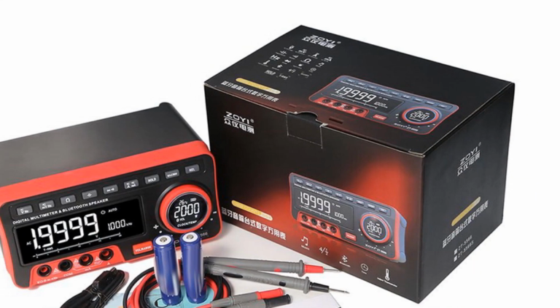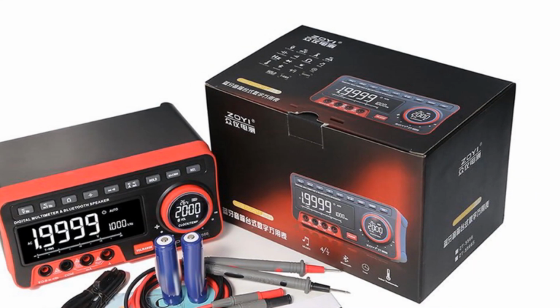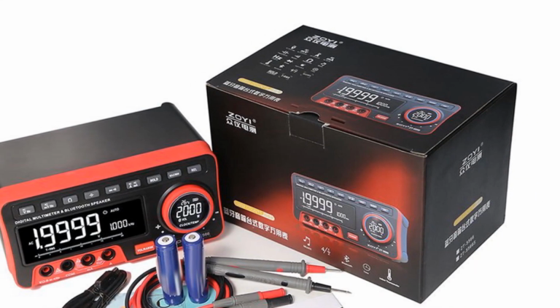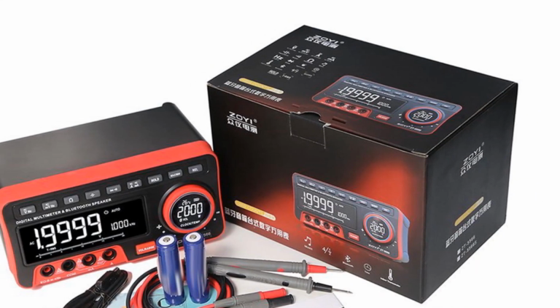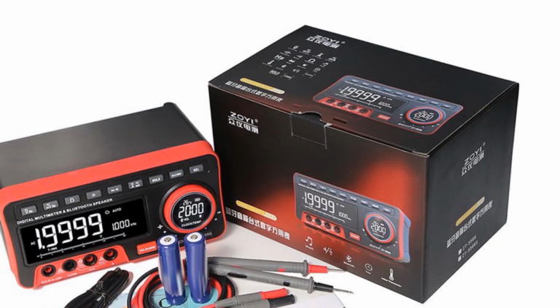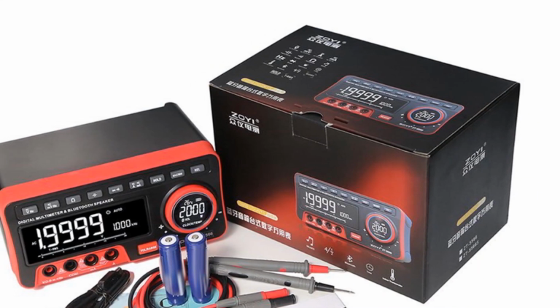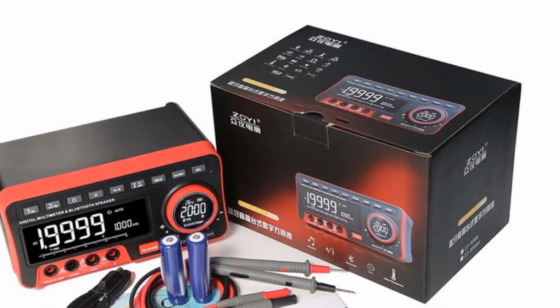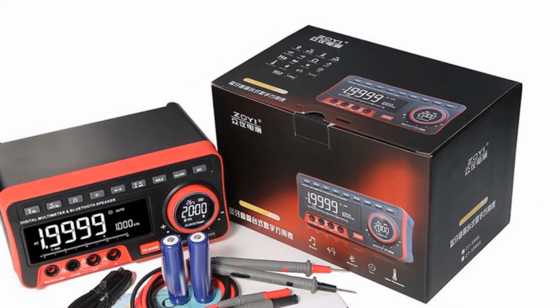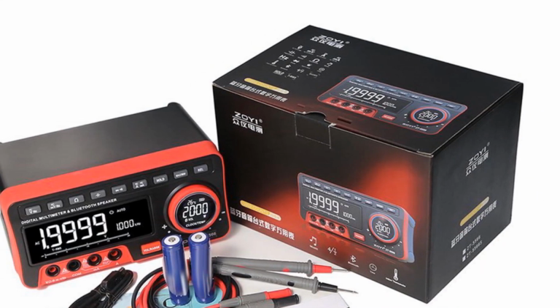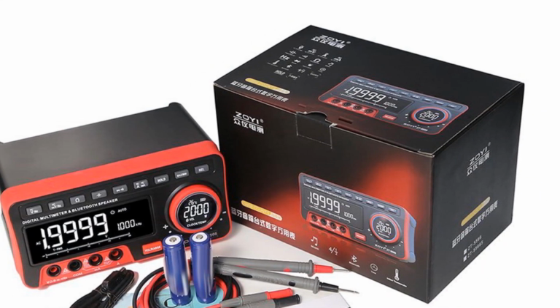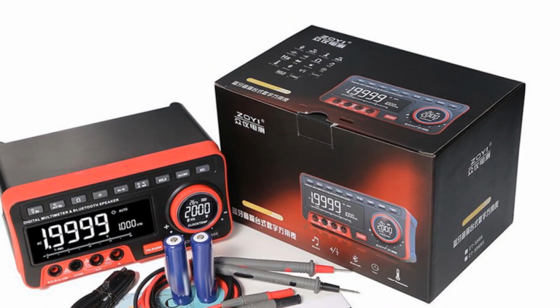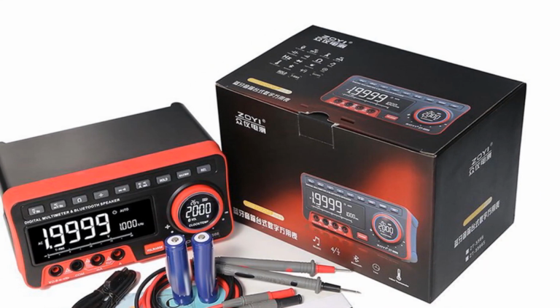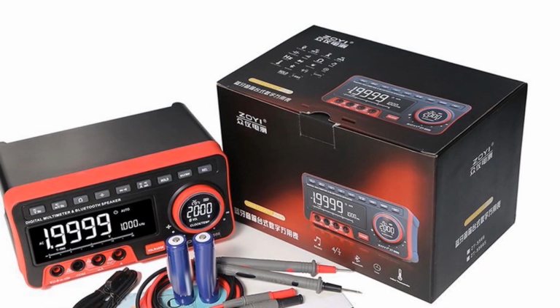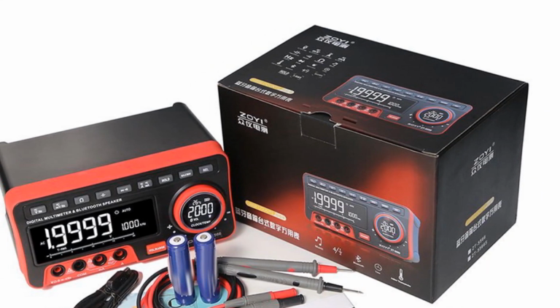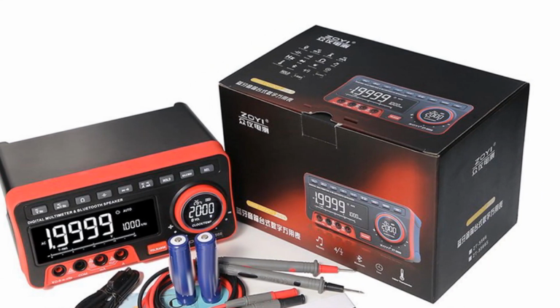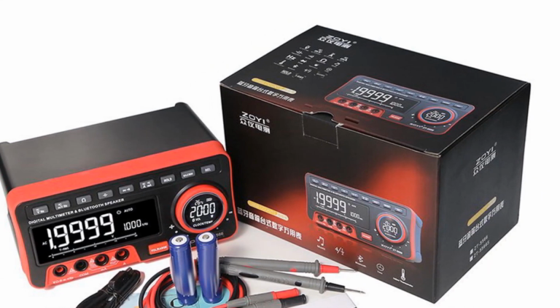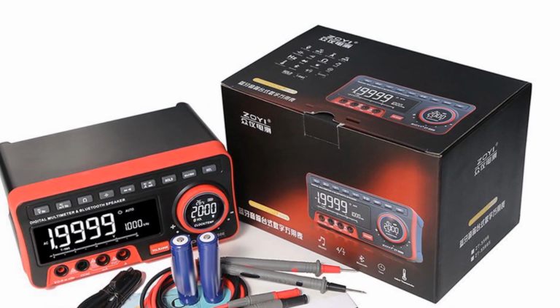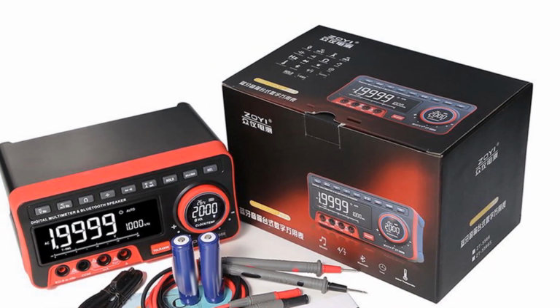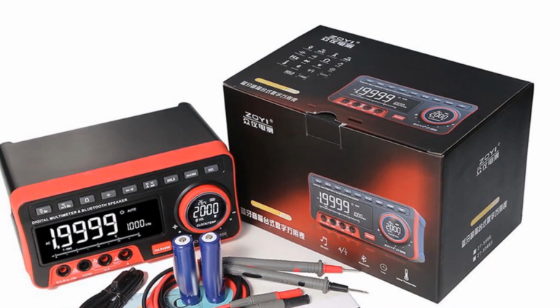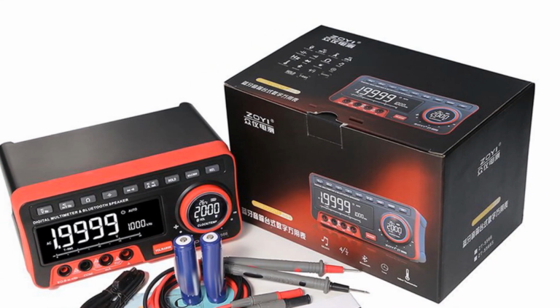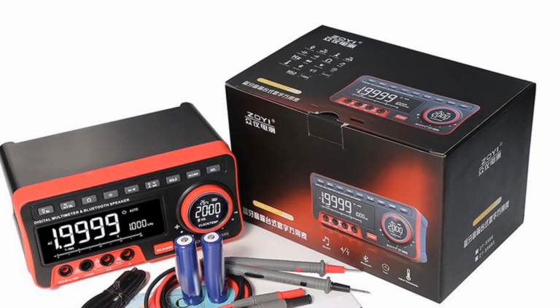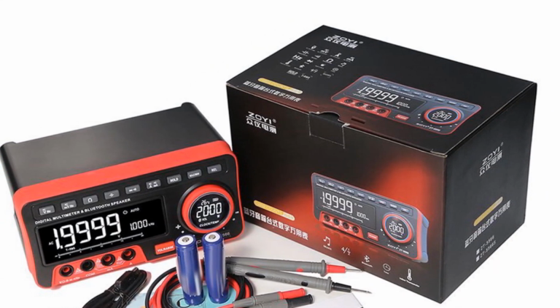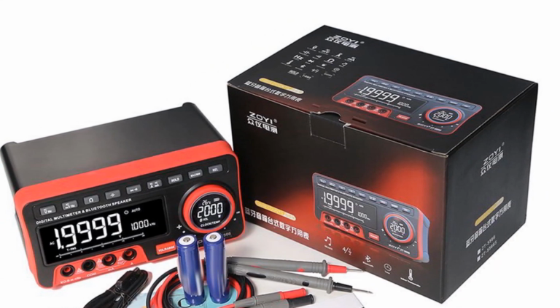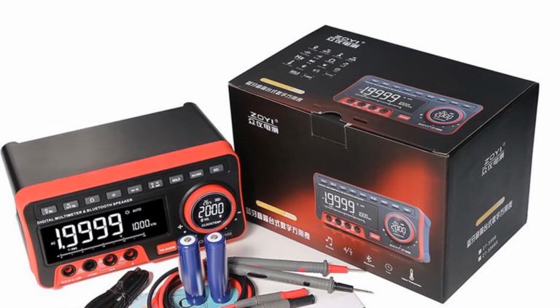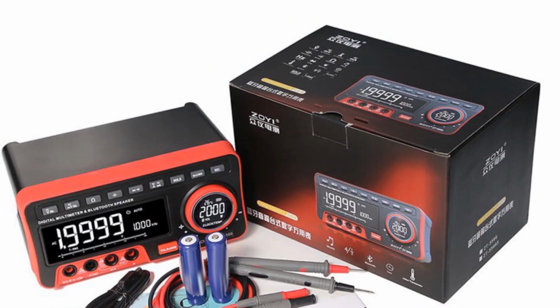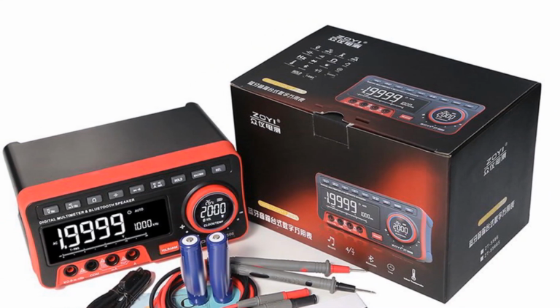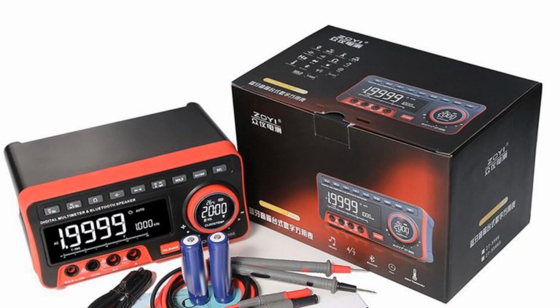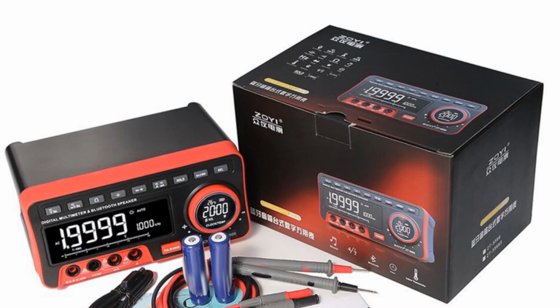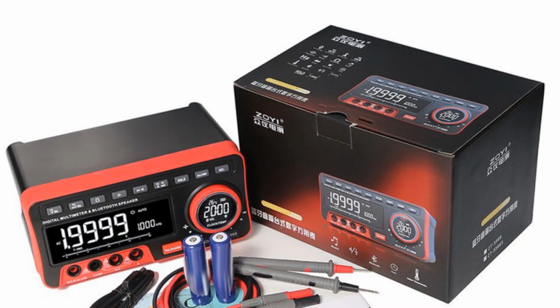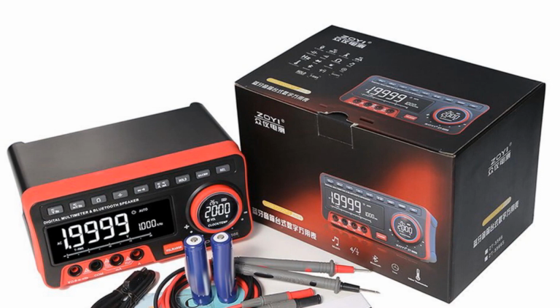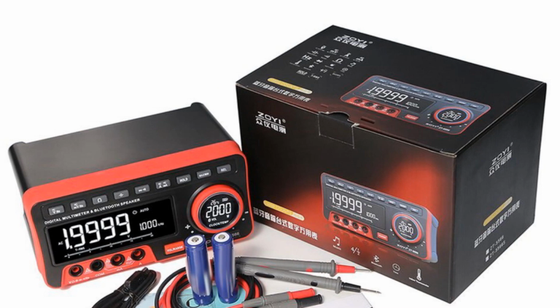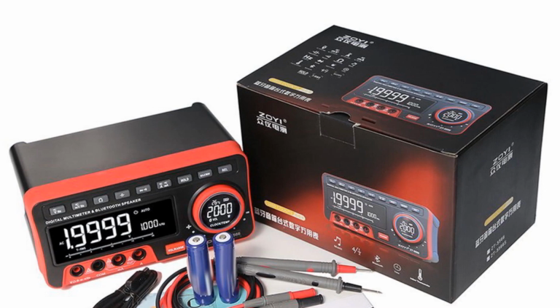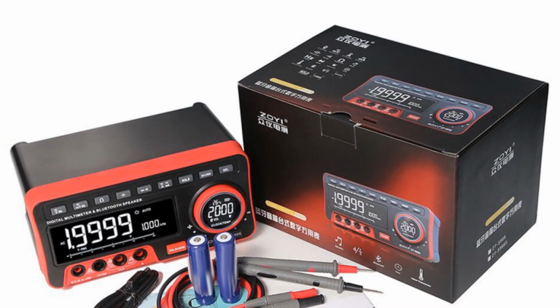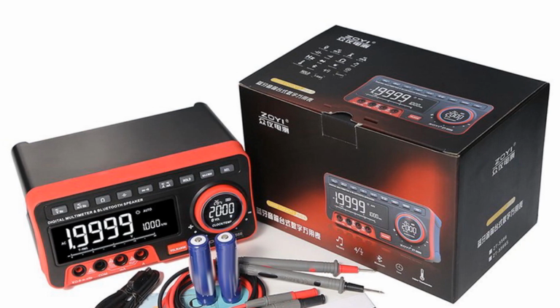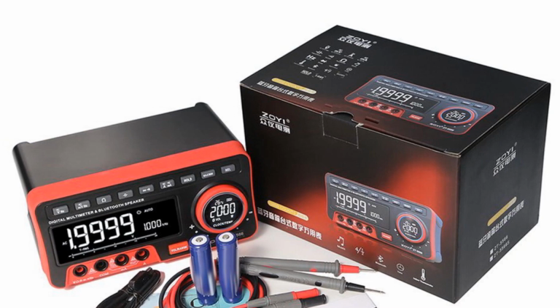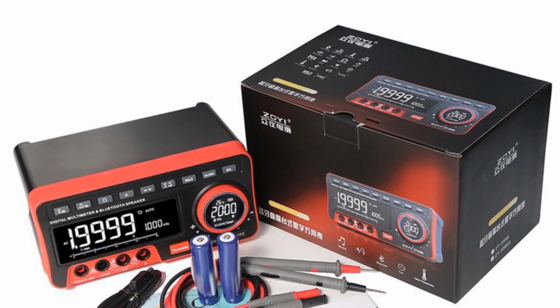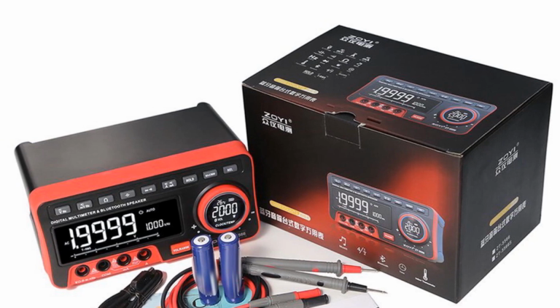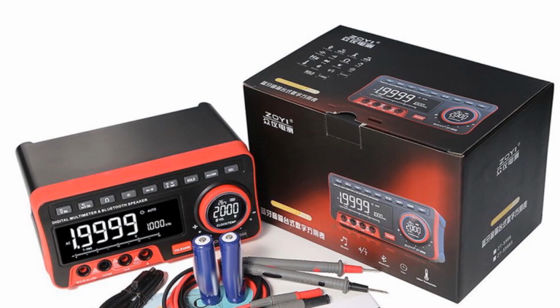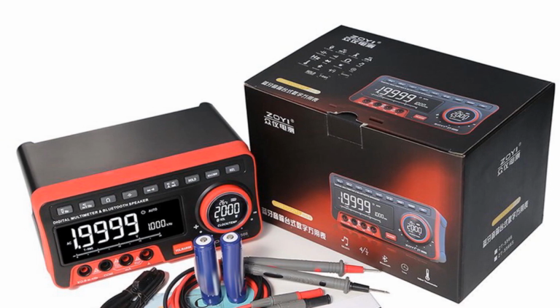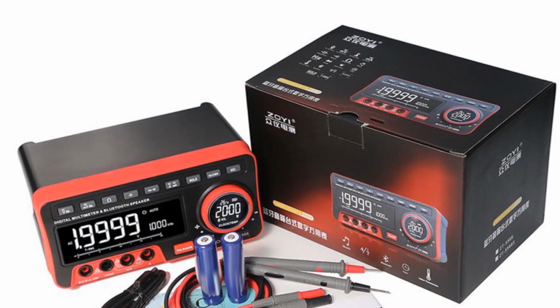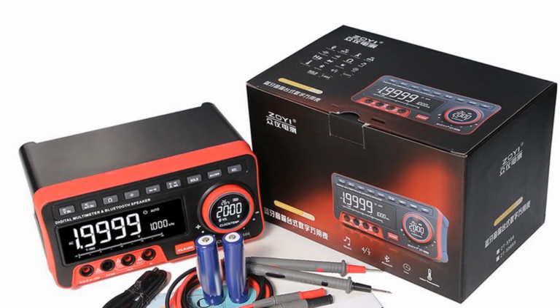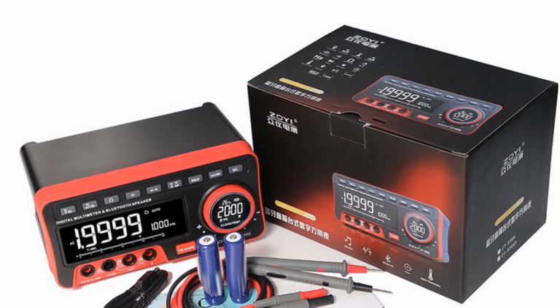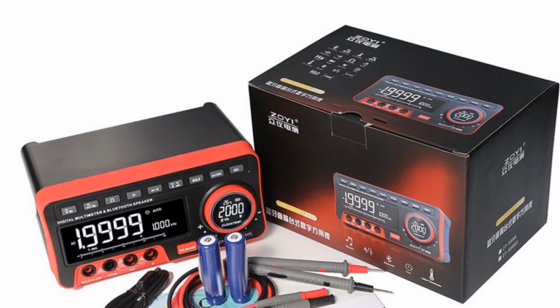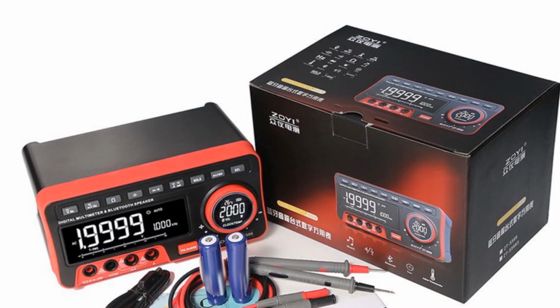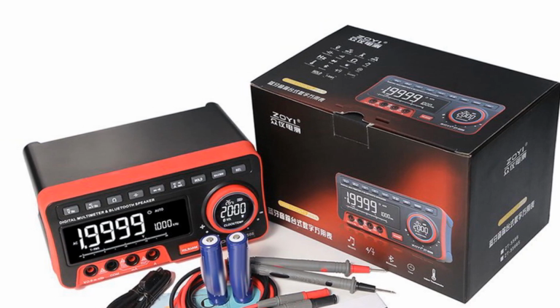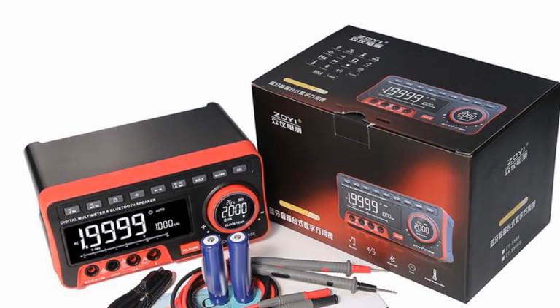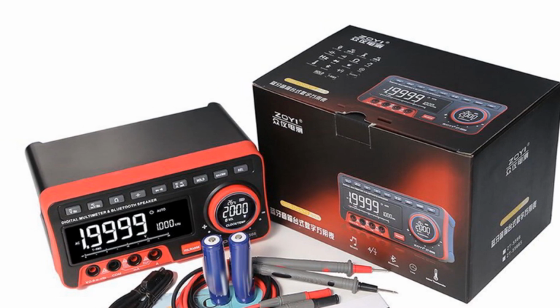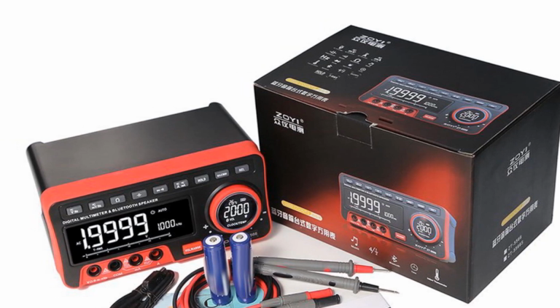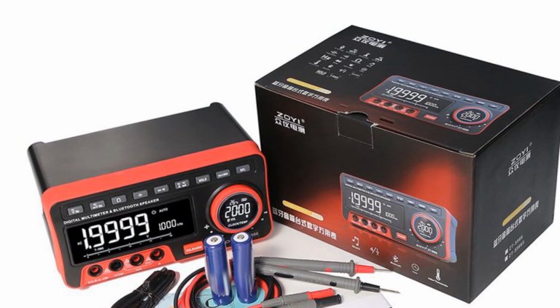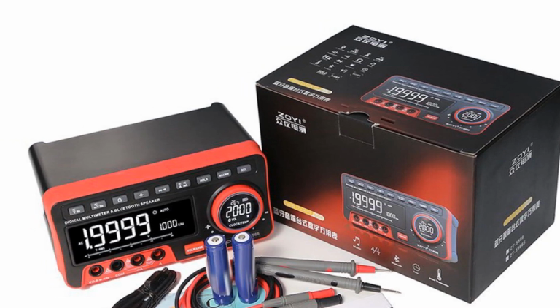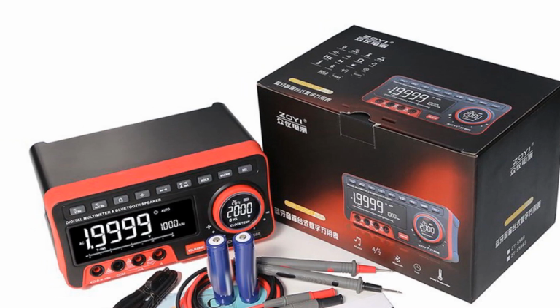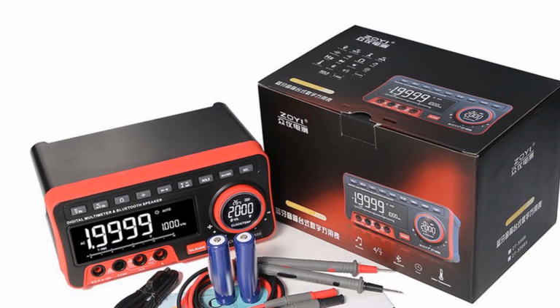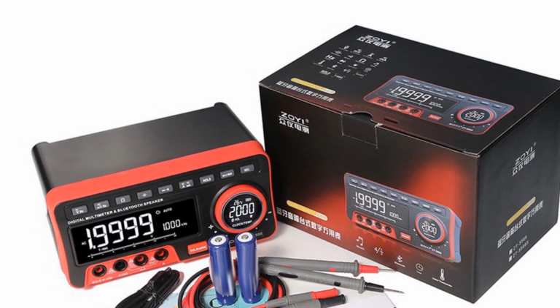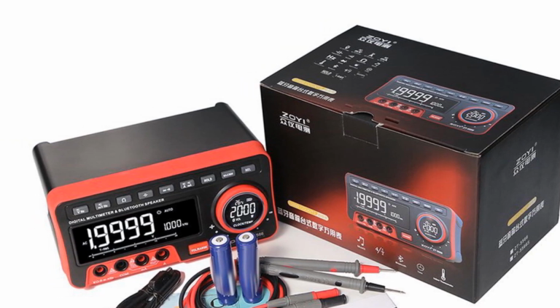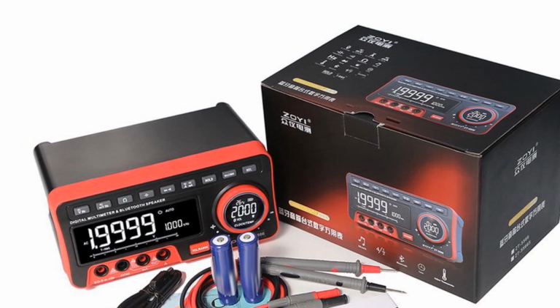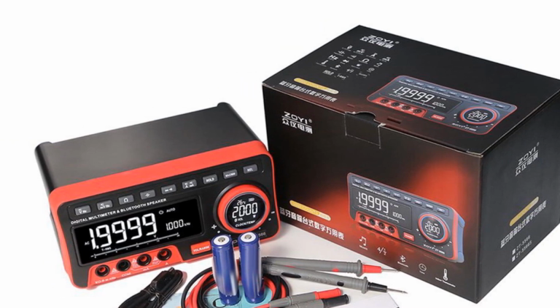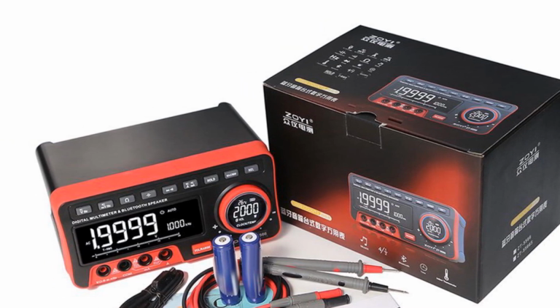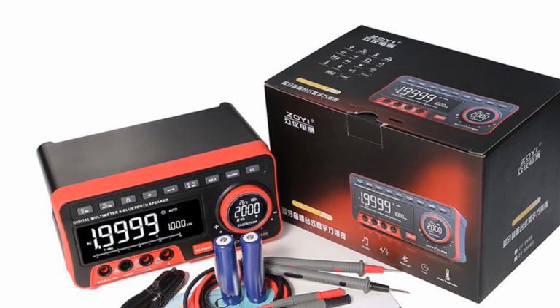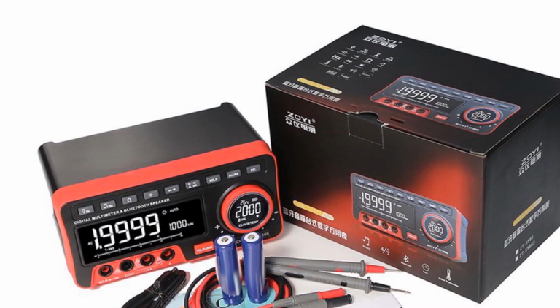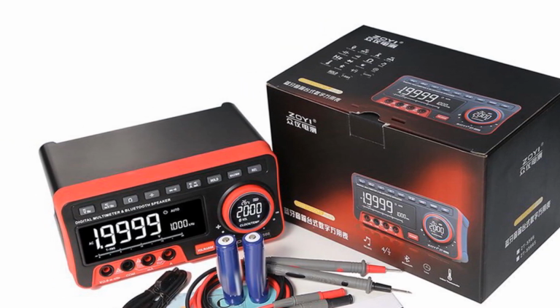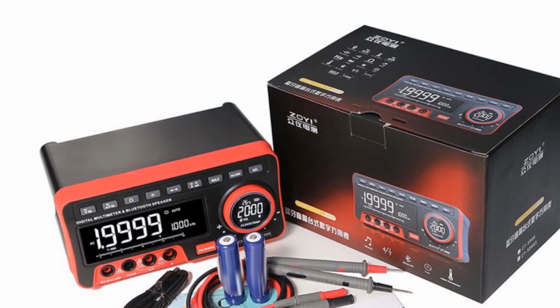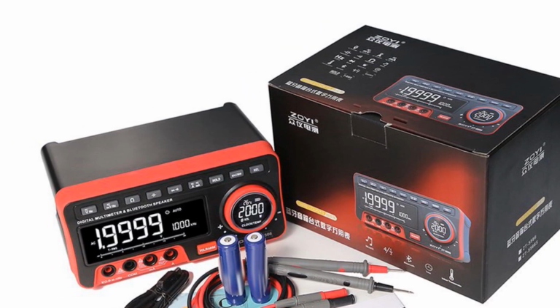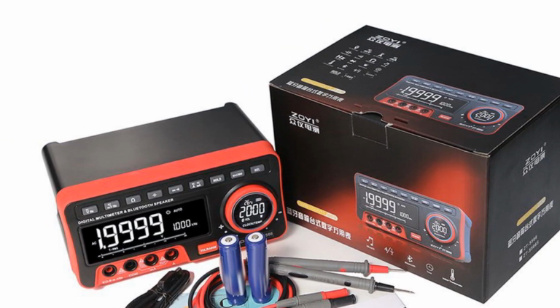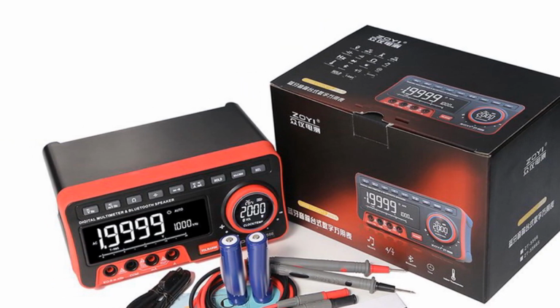It is a versatile and innovative tool suitable for professionals who require accurate measurements along with additional functions. Whether in a lab, workshop, or even for recreational use, this multimeter offers a unique and enjoyable experience.